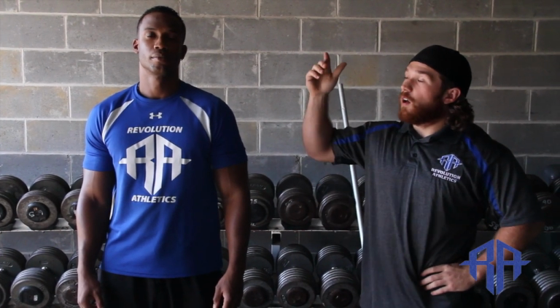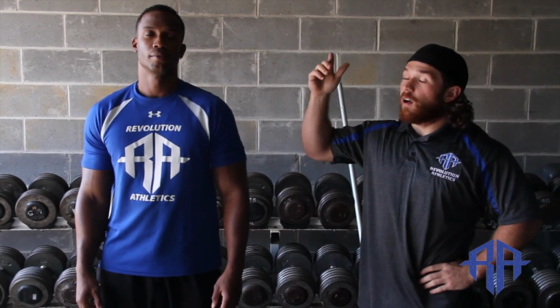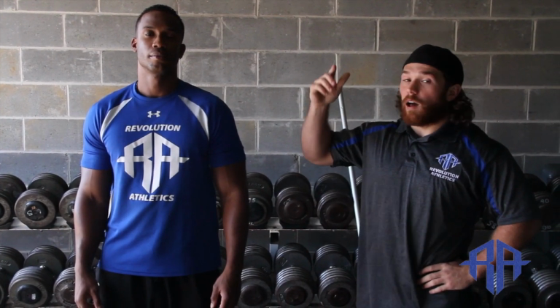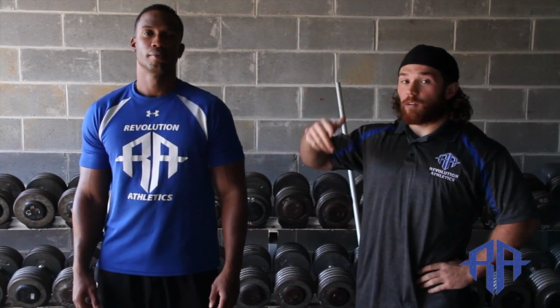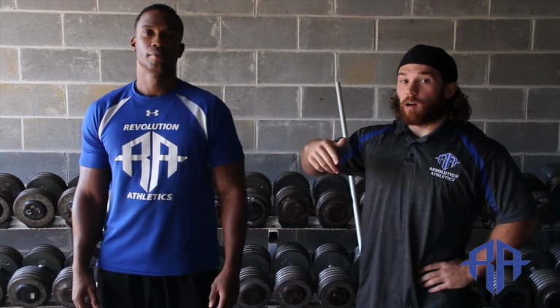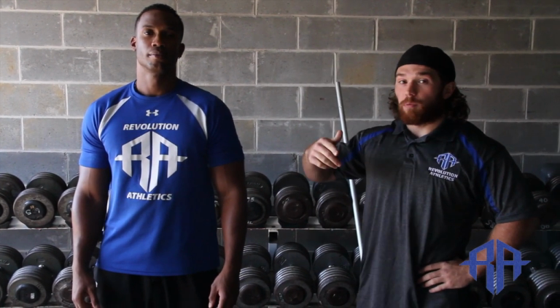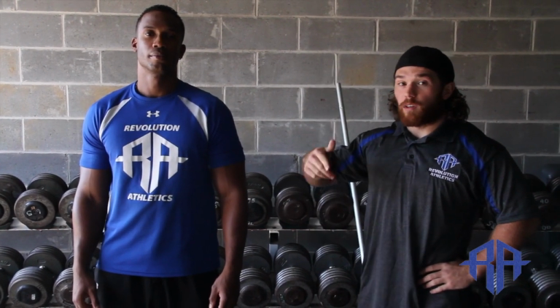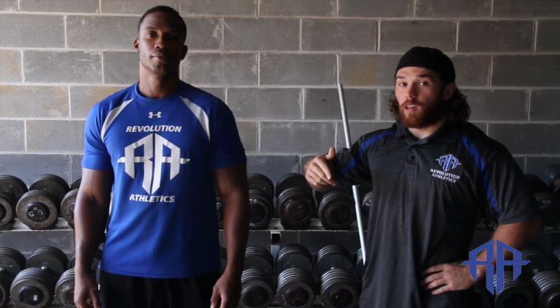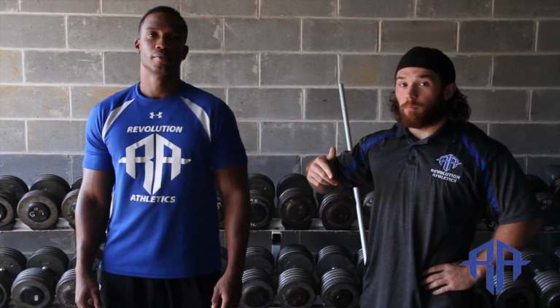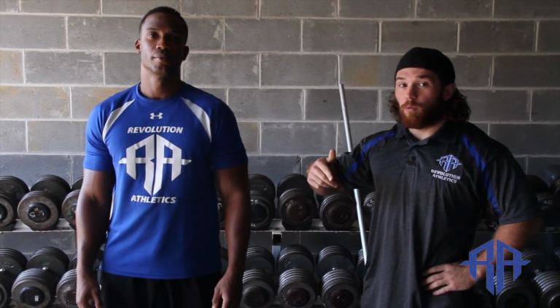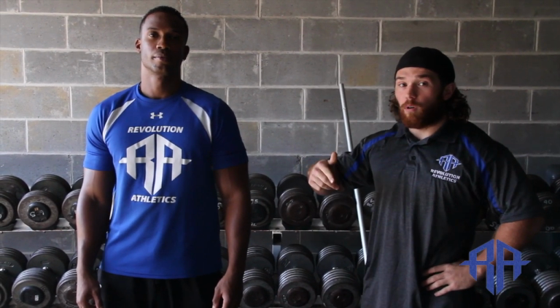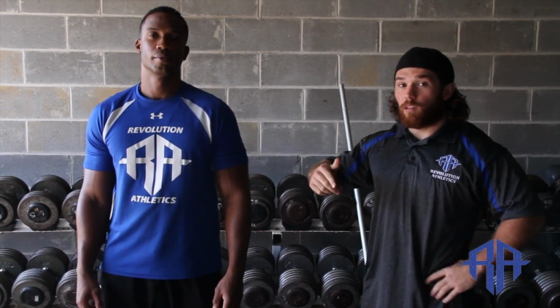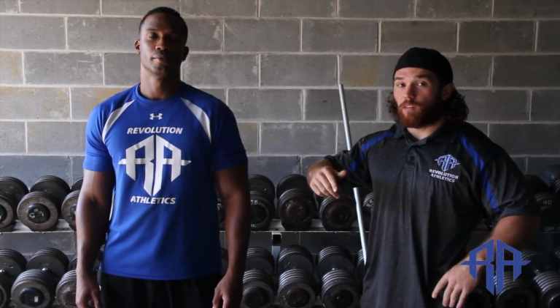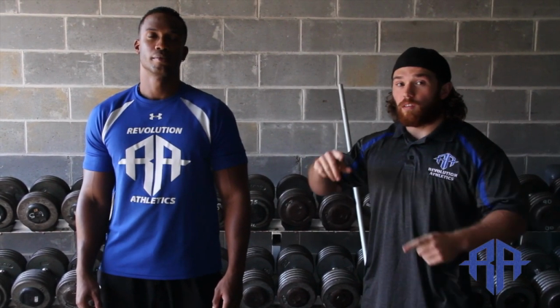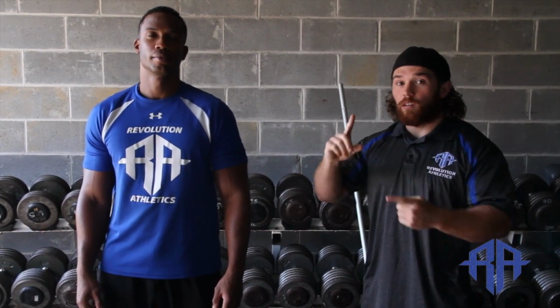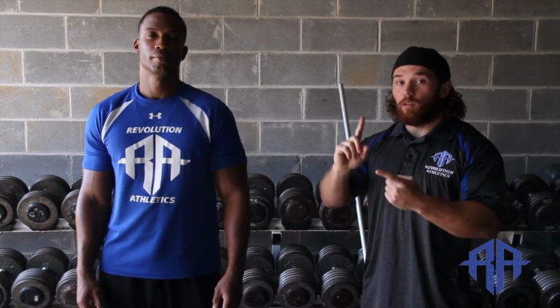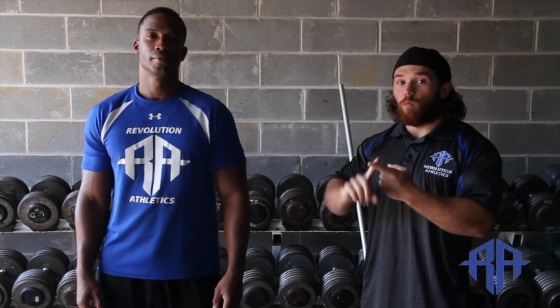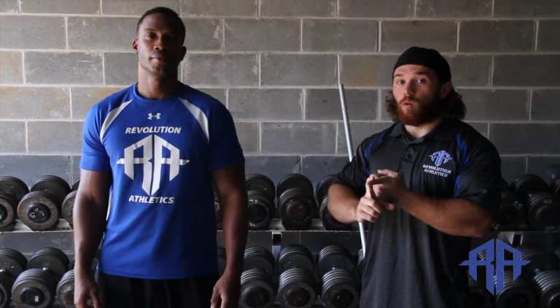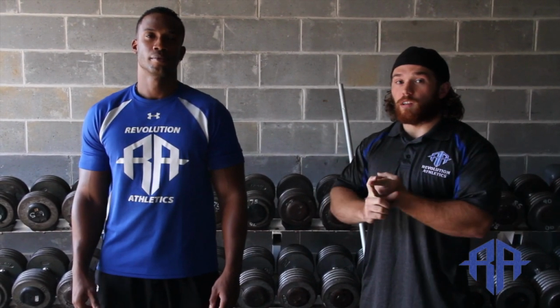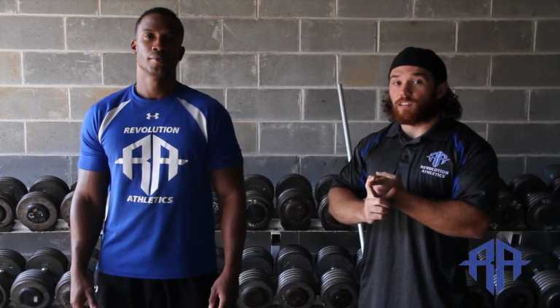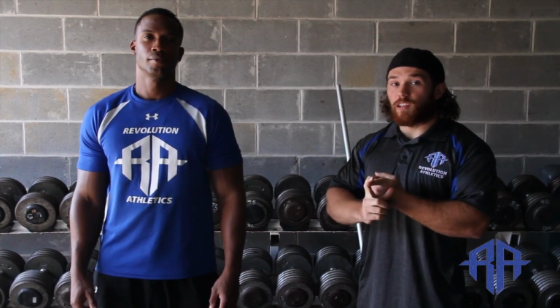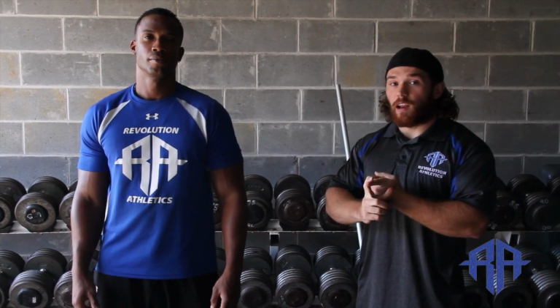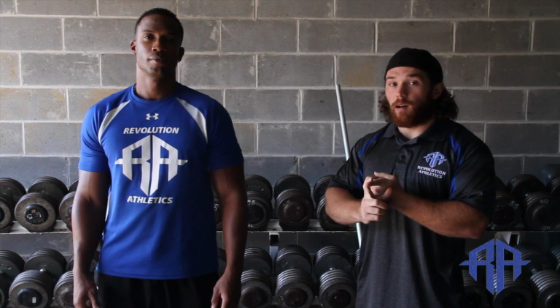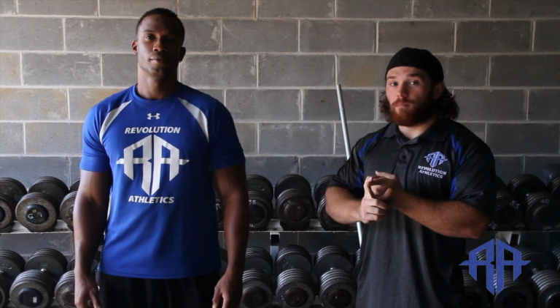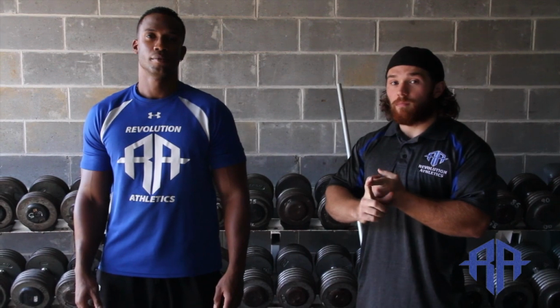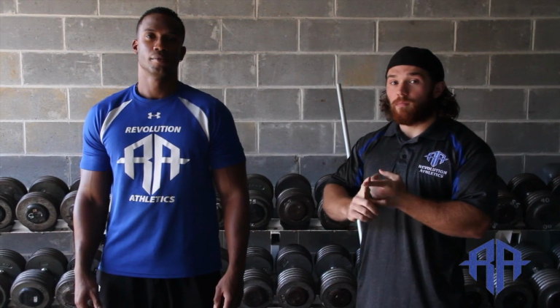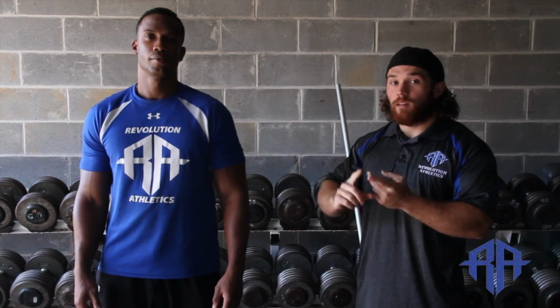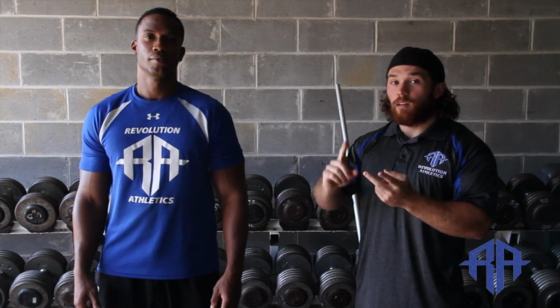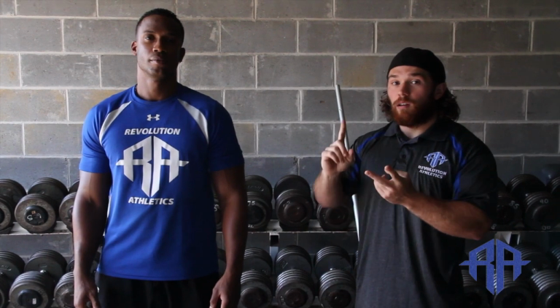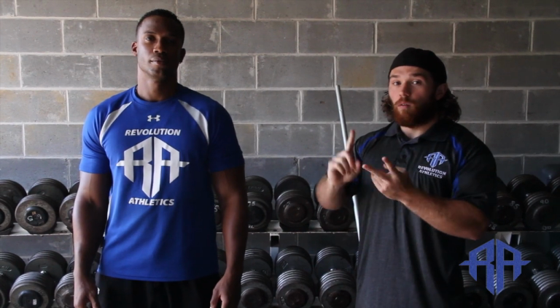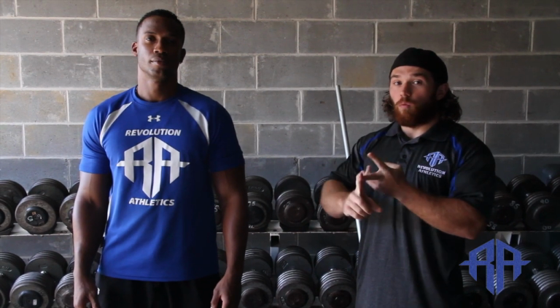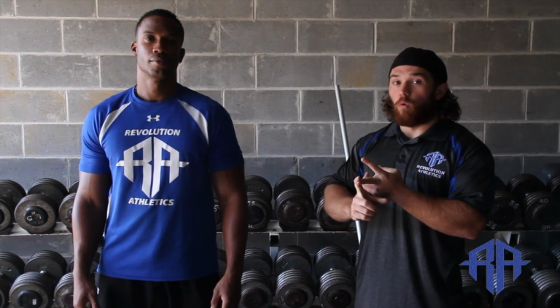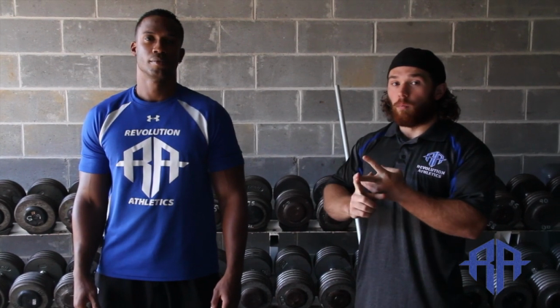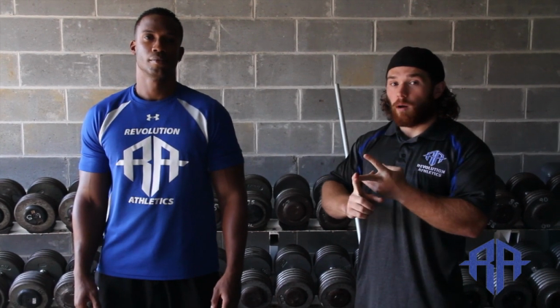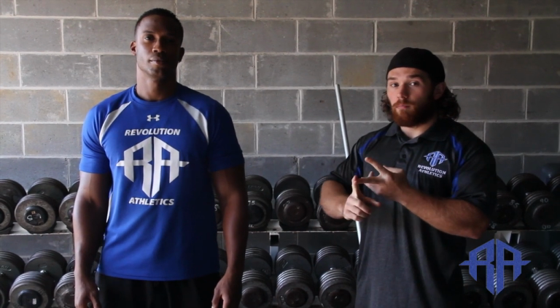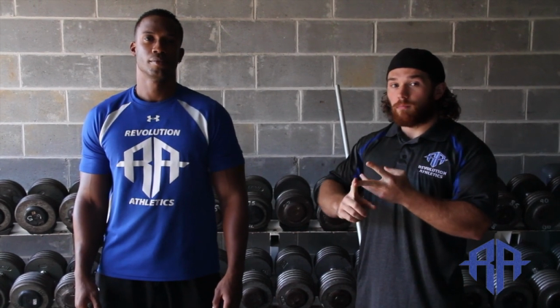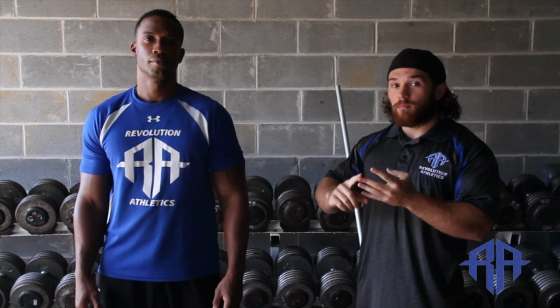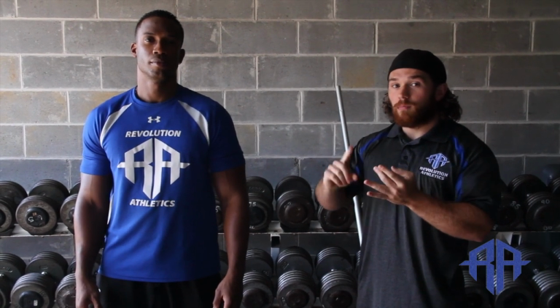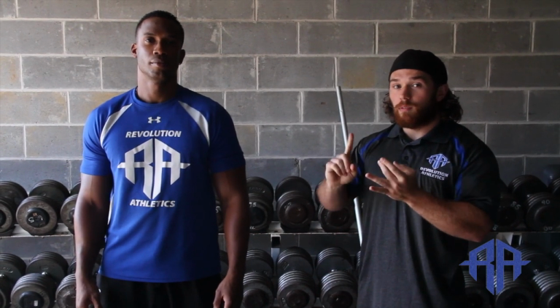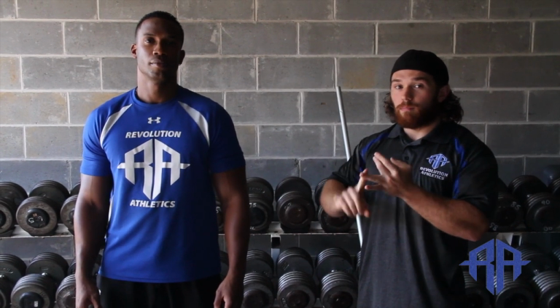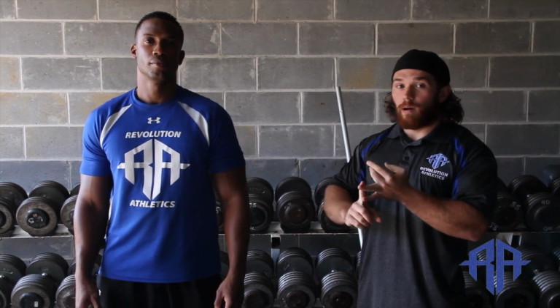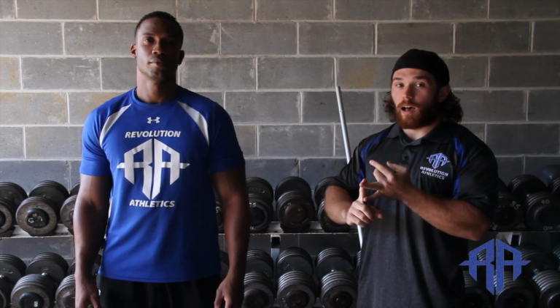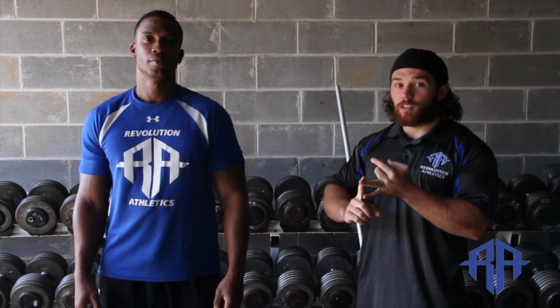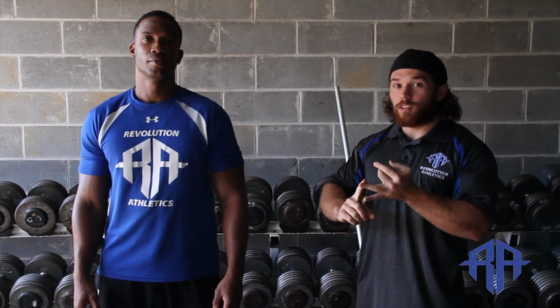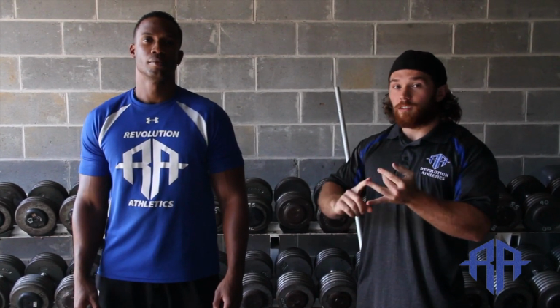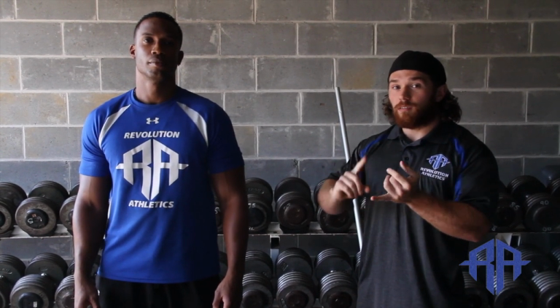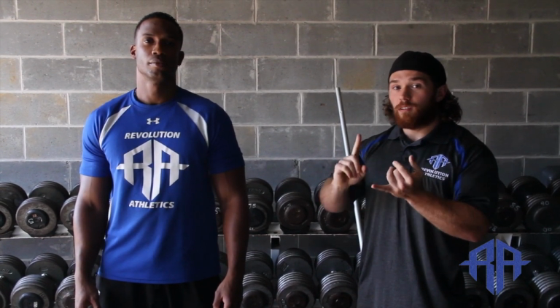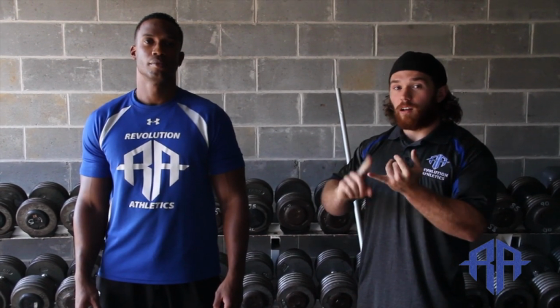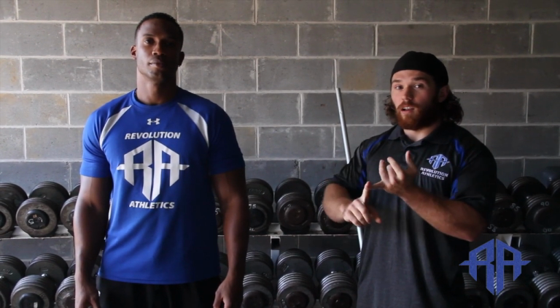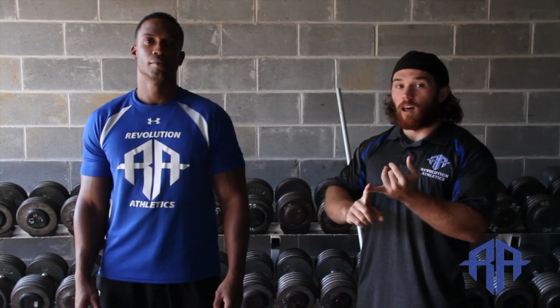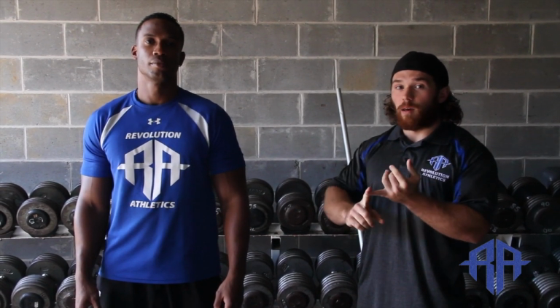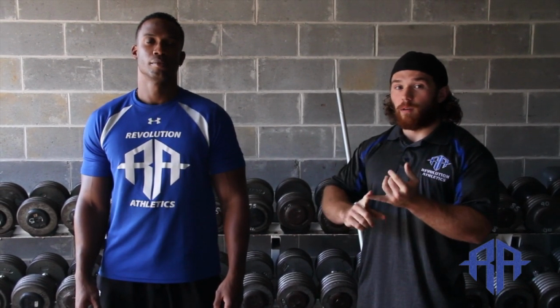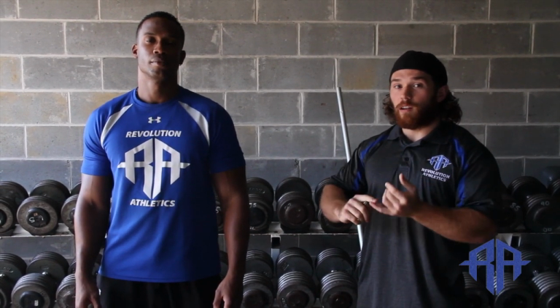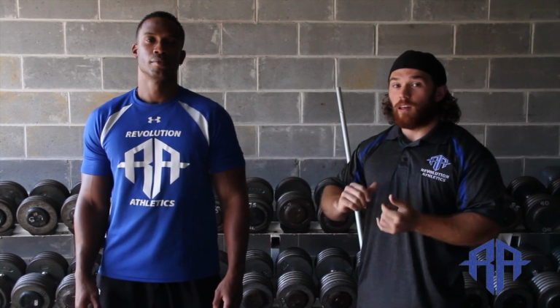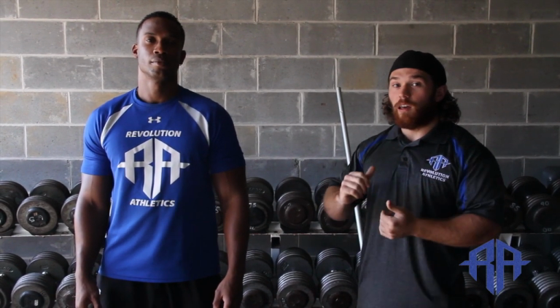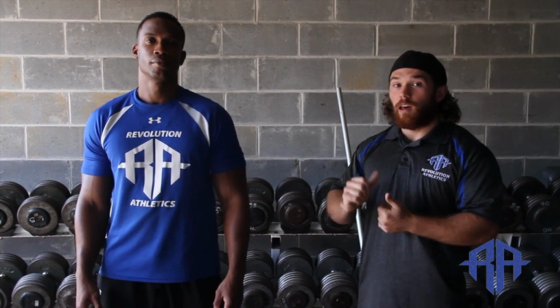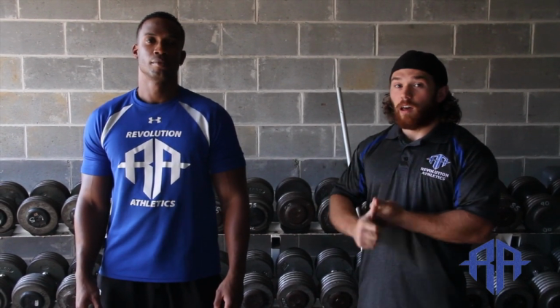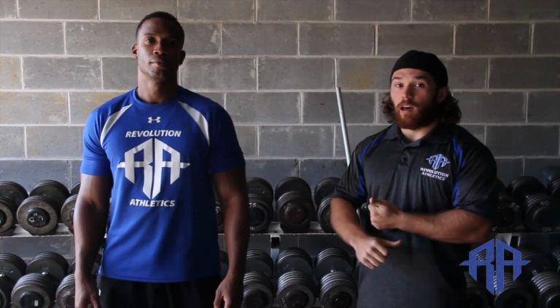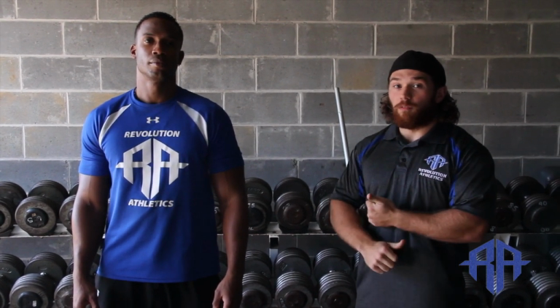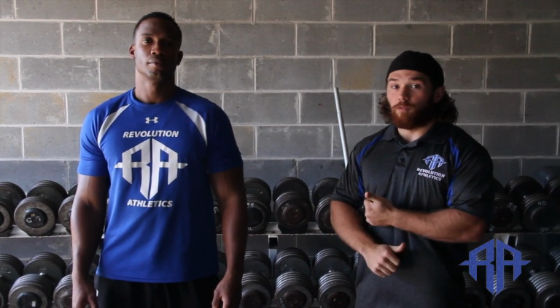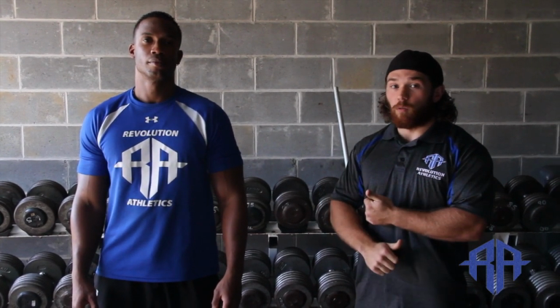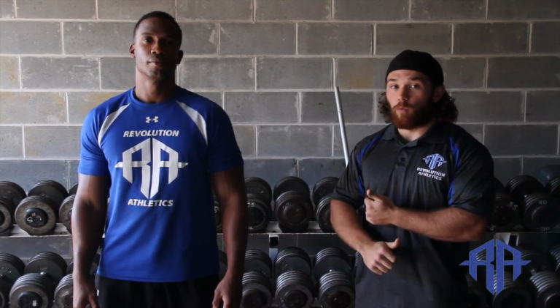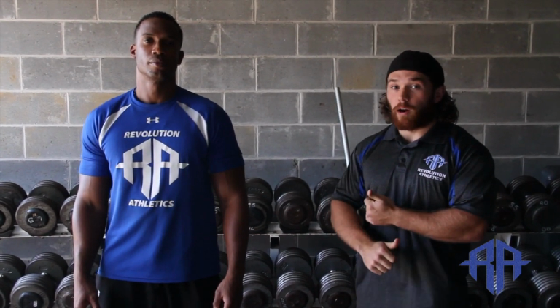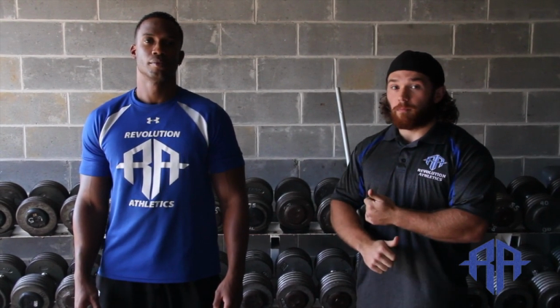I have a couple of key points: set up, warm up, posture, alignment, and footwear.